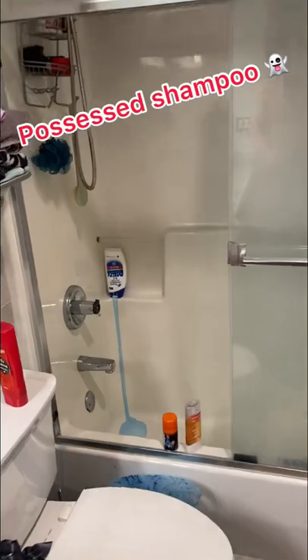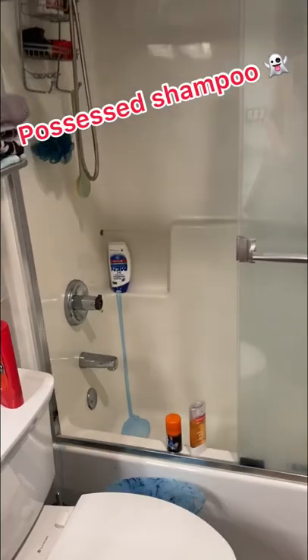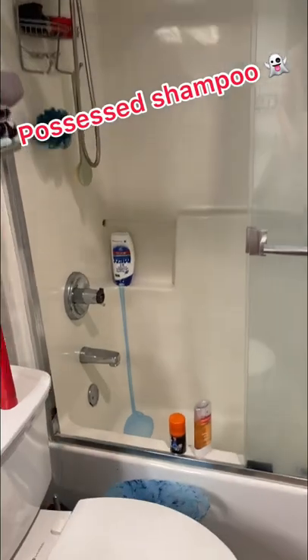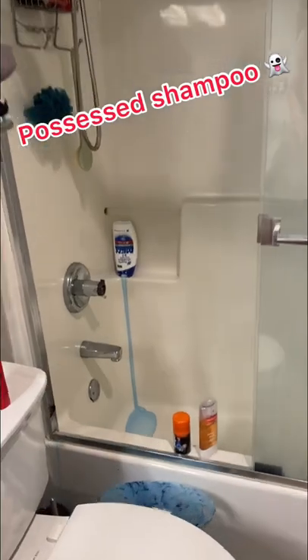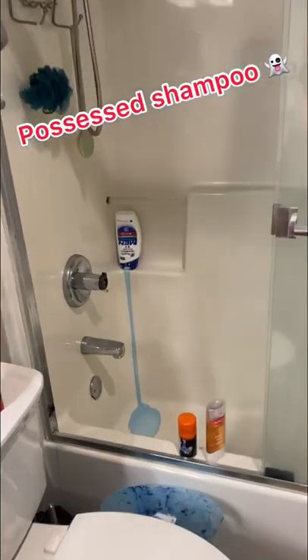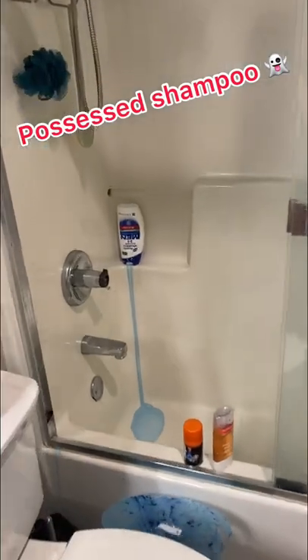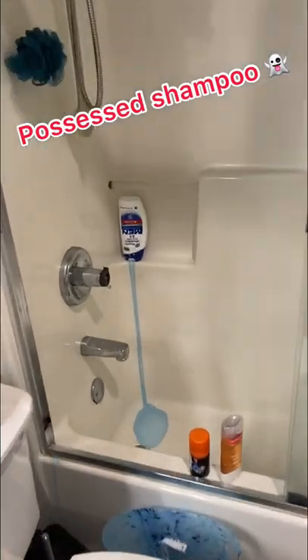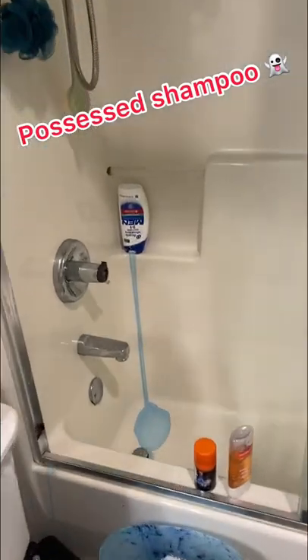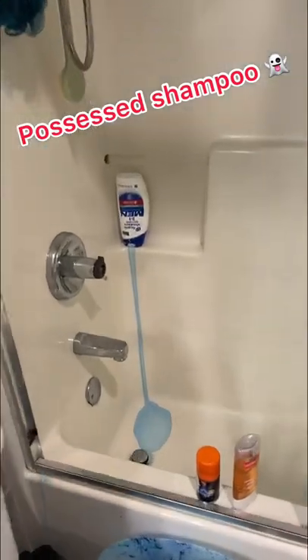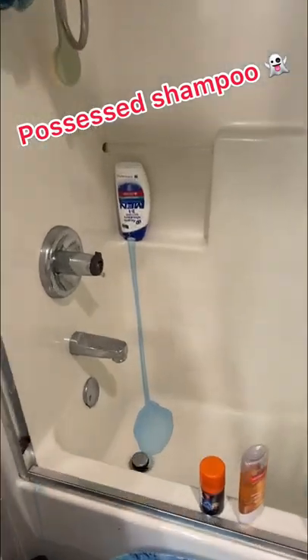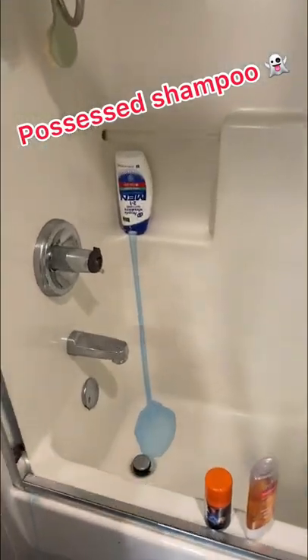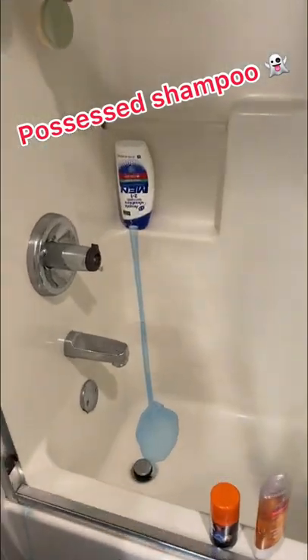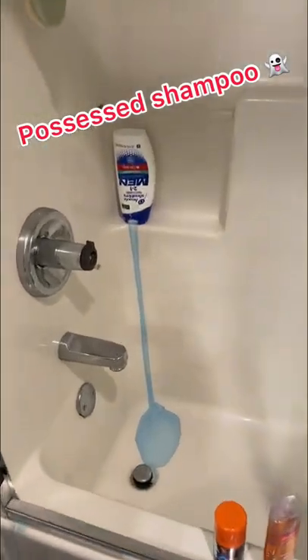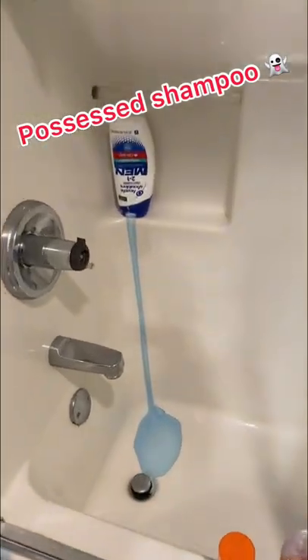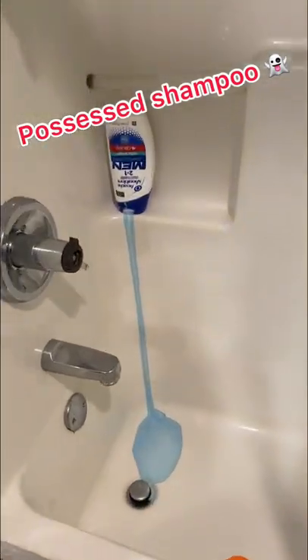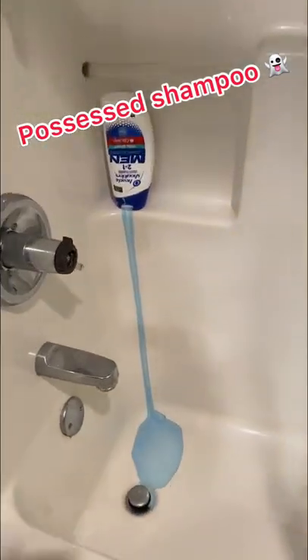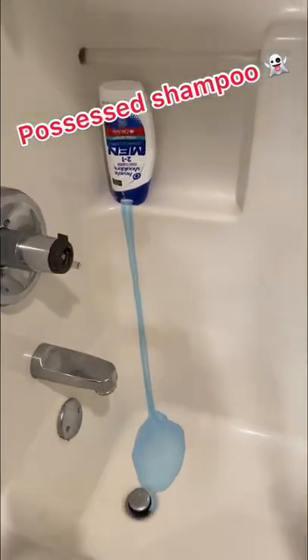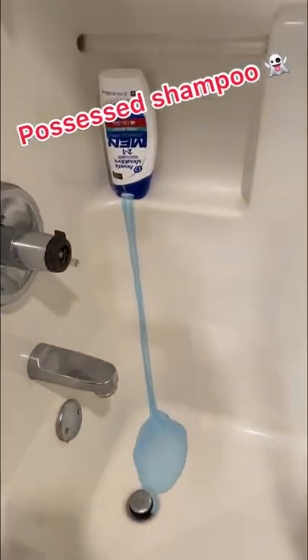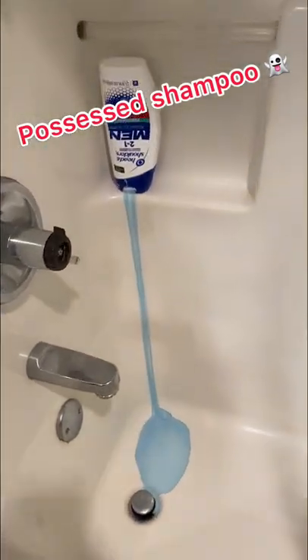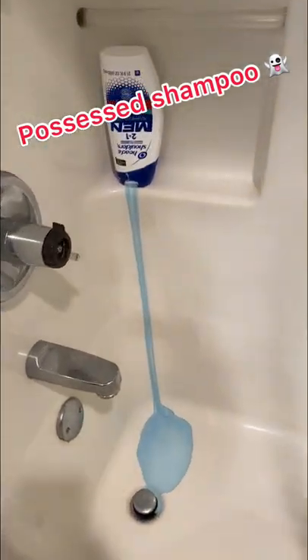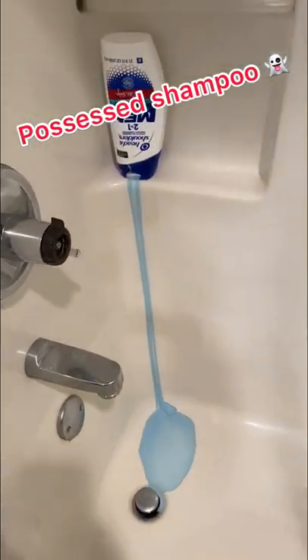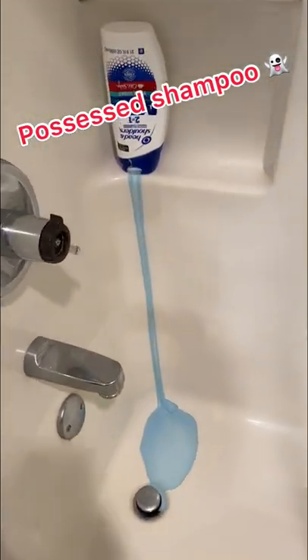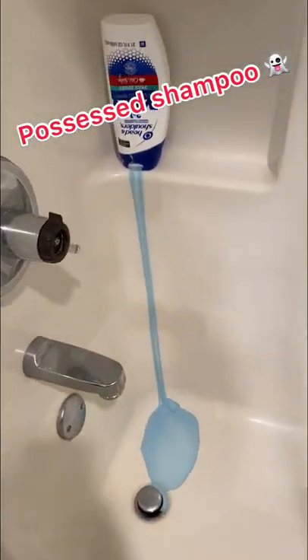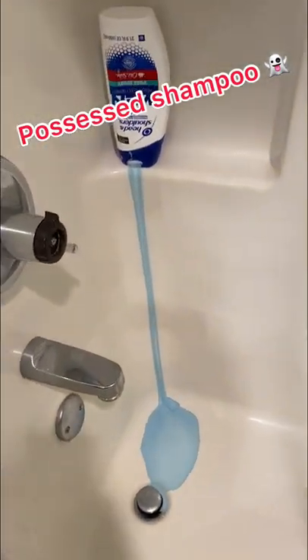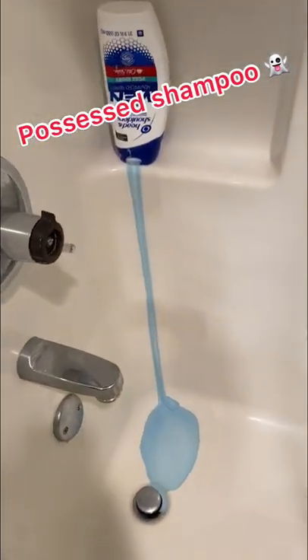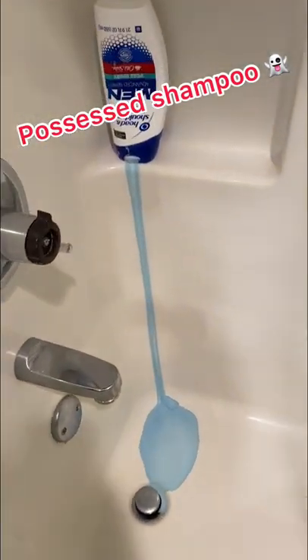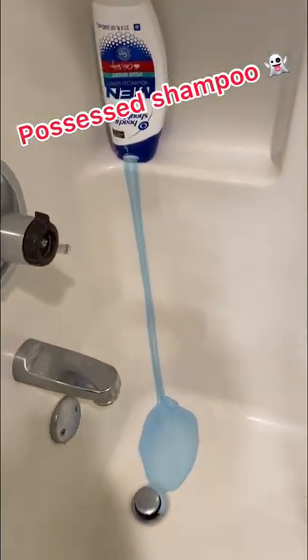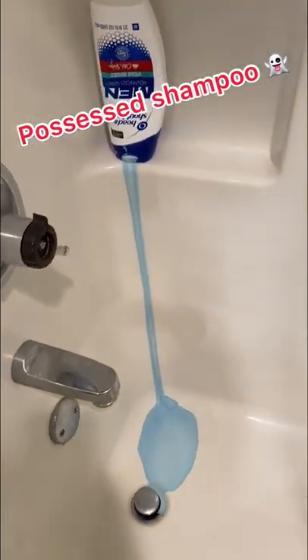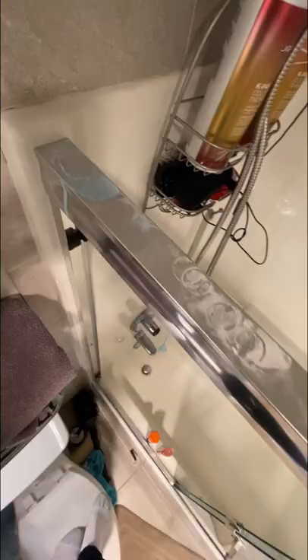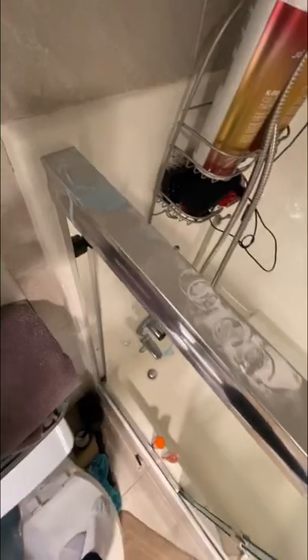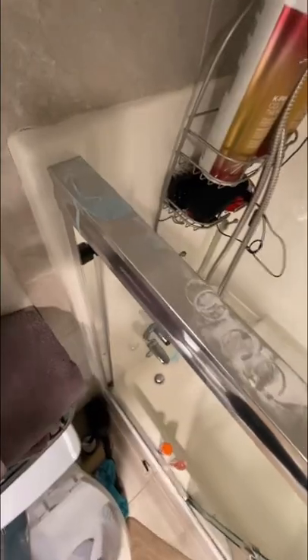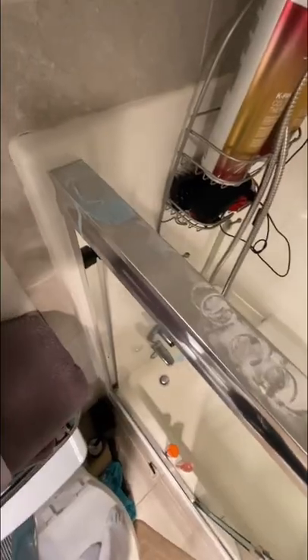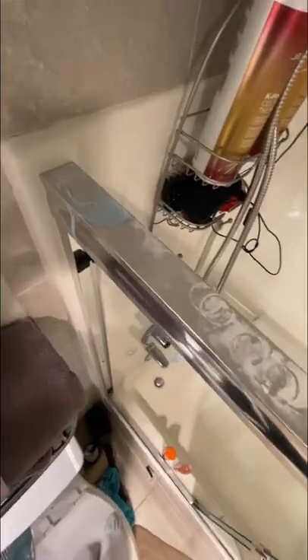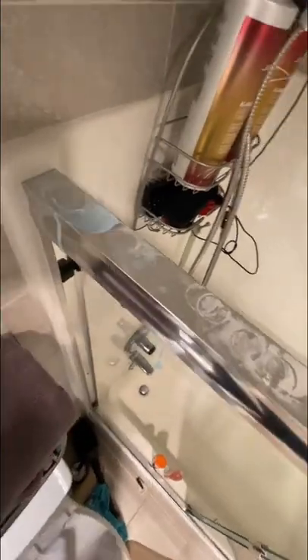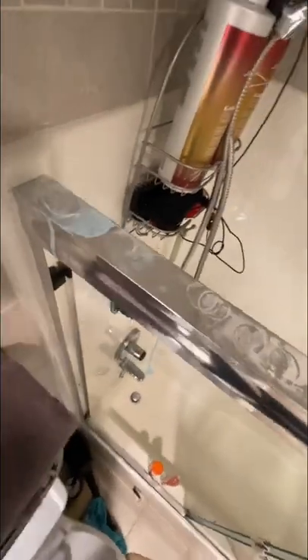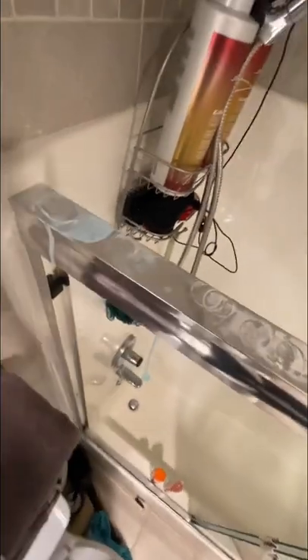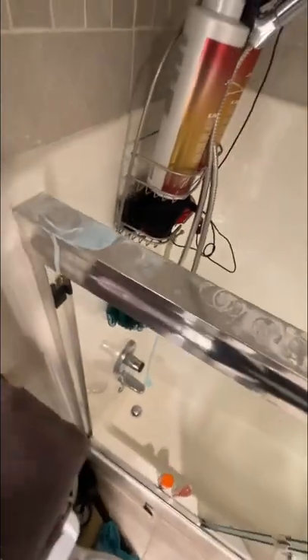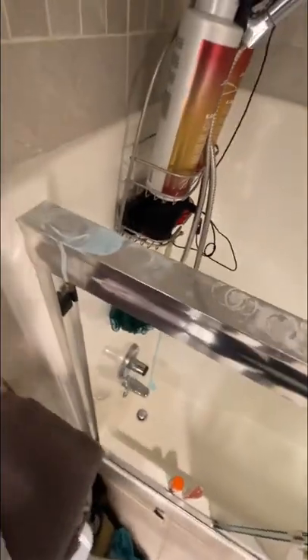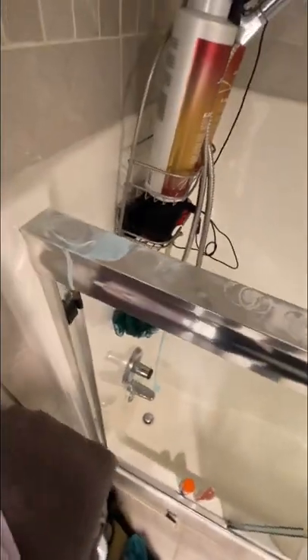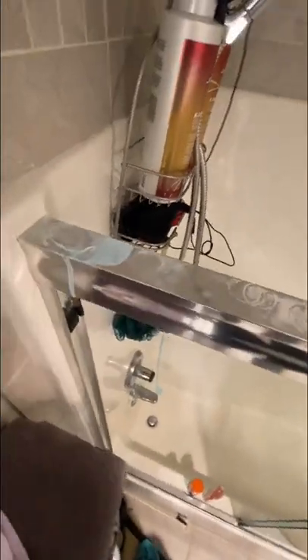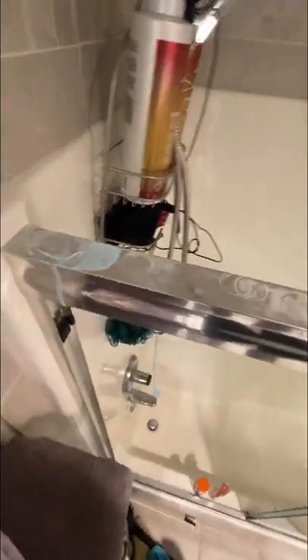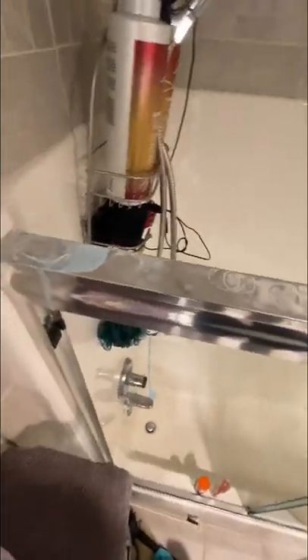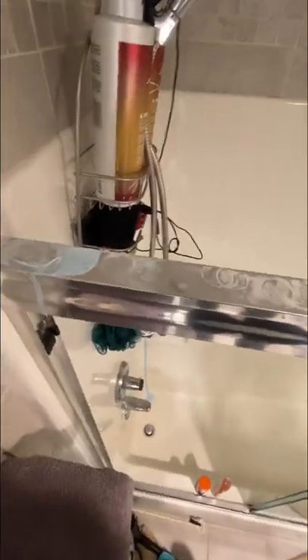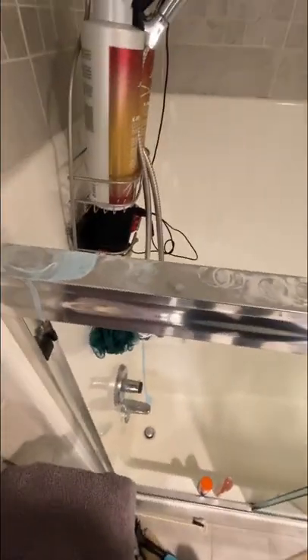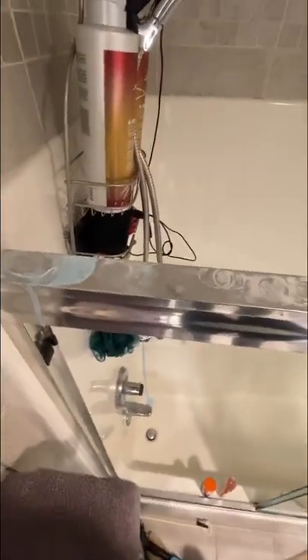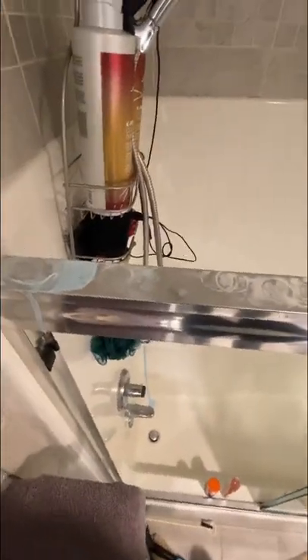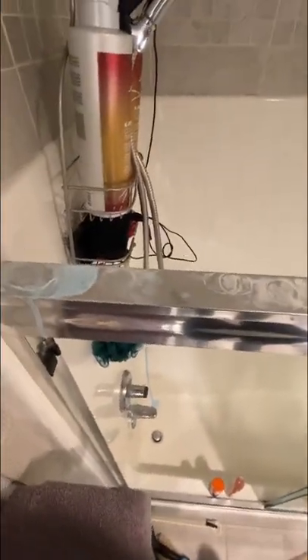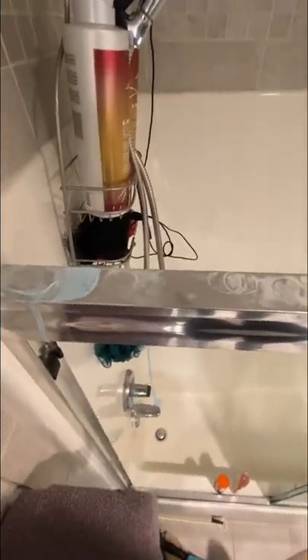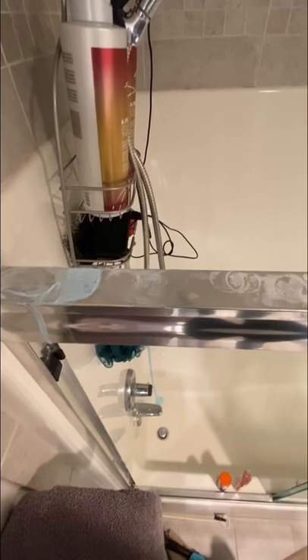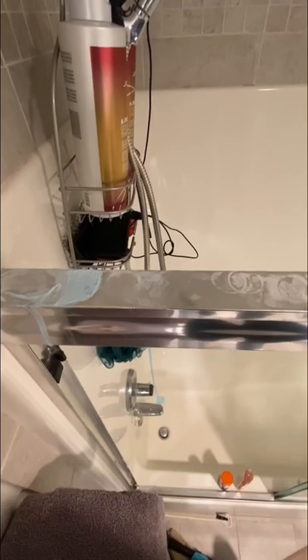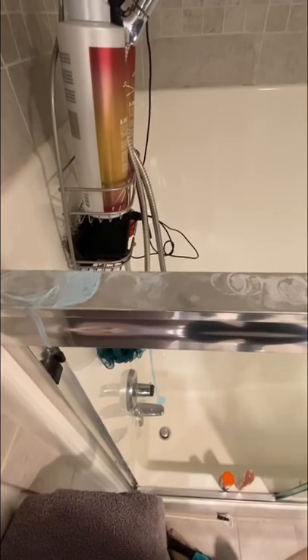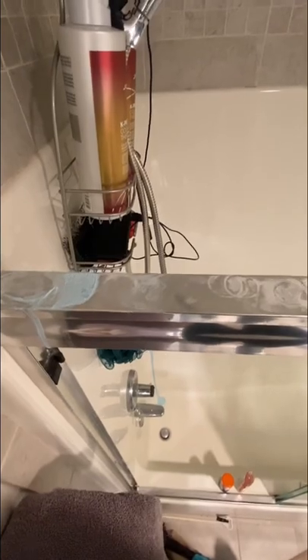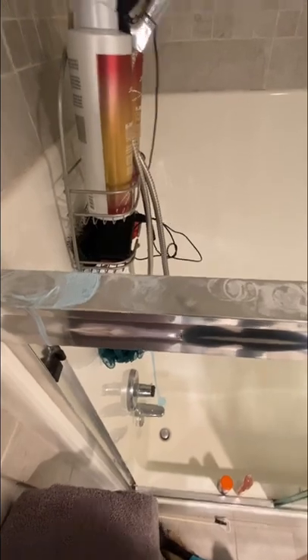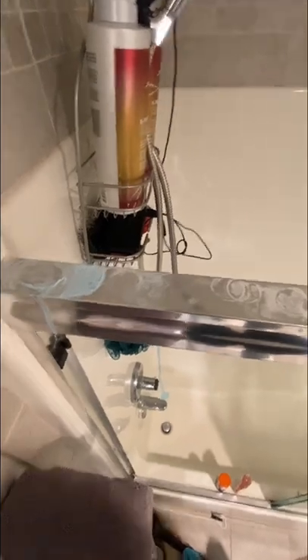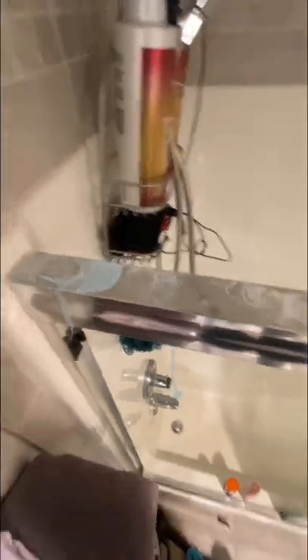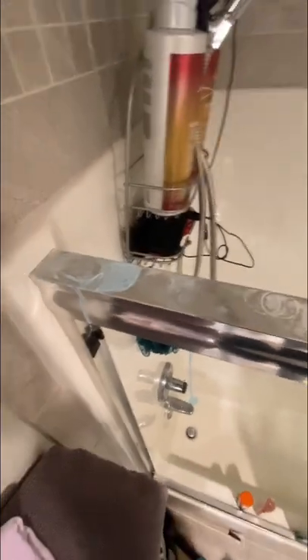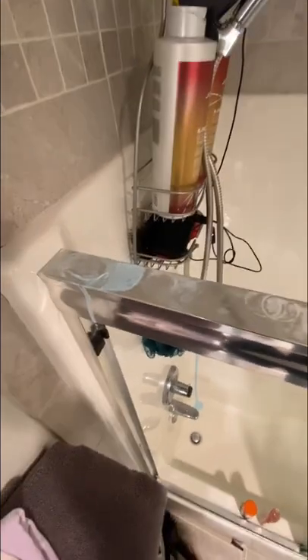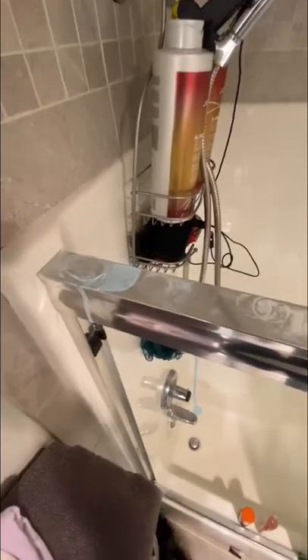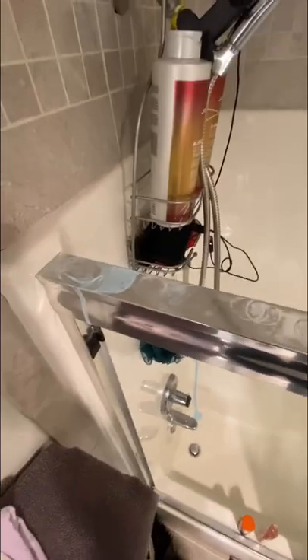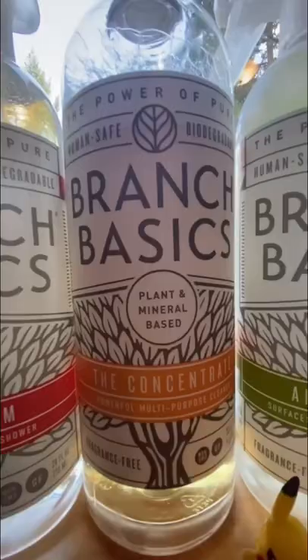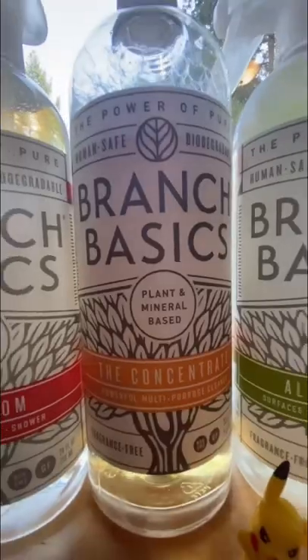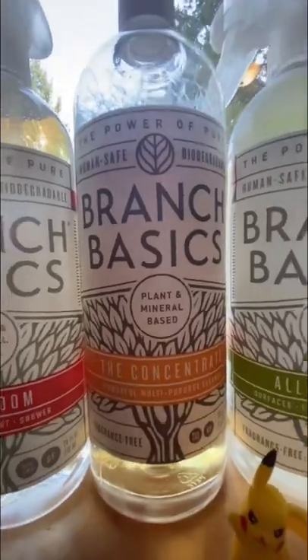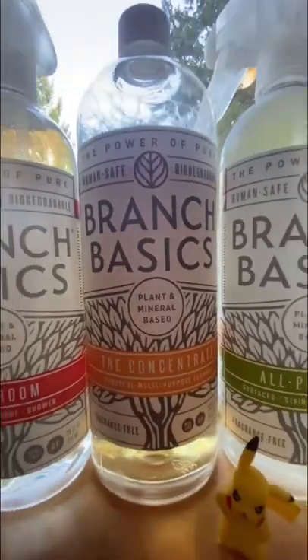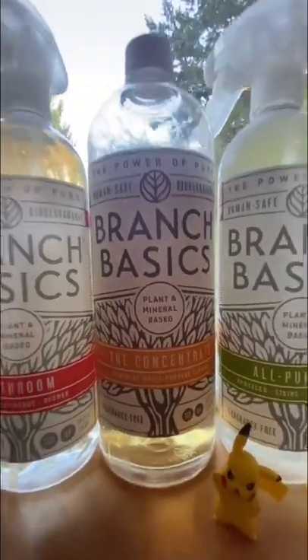So I'm pretty sure my shampoo bottle is possessed. I woke up this morning and it looked like it was just bleeding out in front of me. Good thing I'm a crime scene cleaner, so I know what to do now.